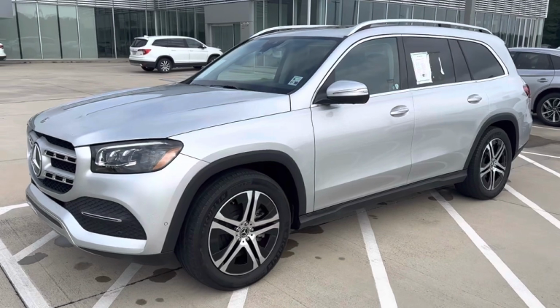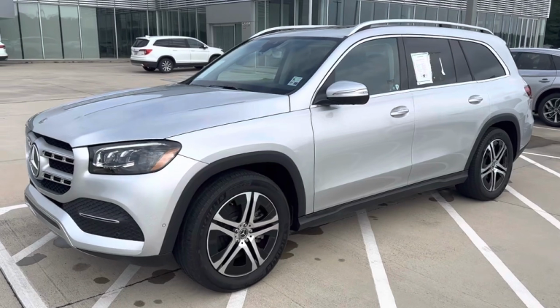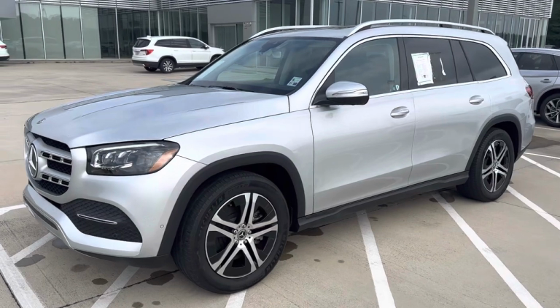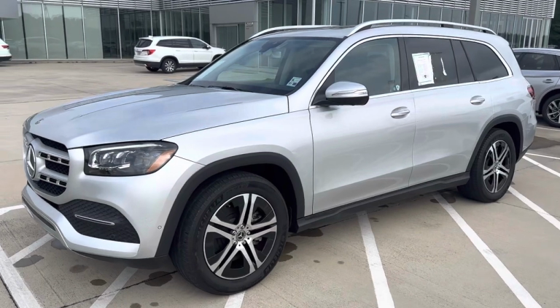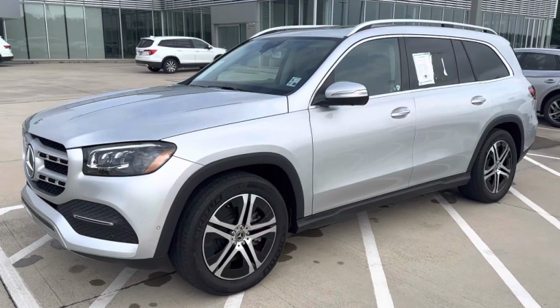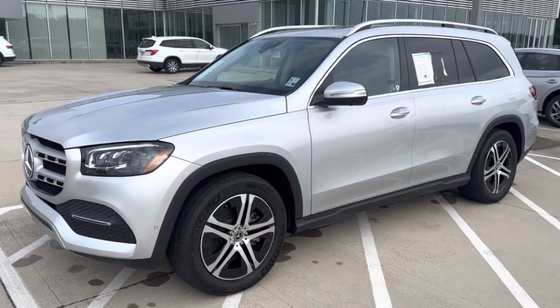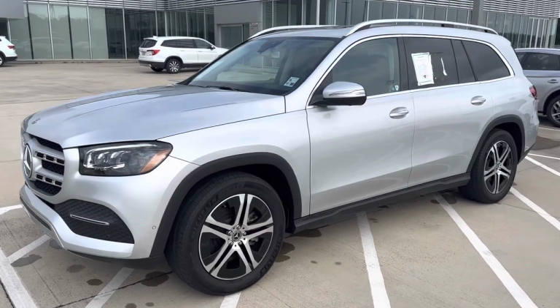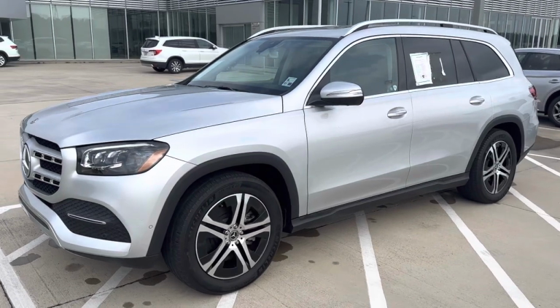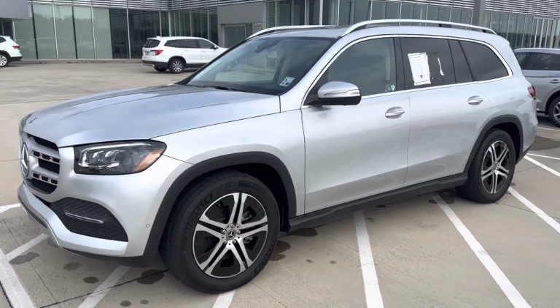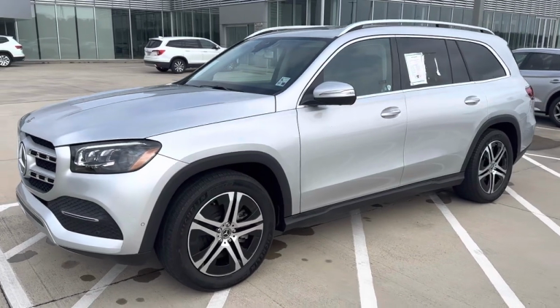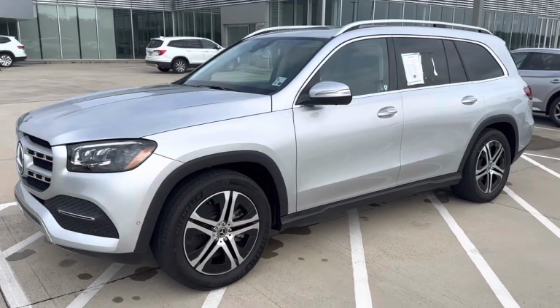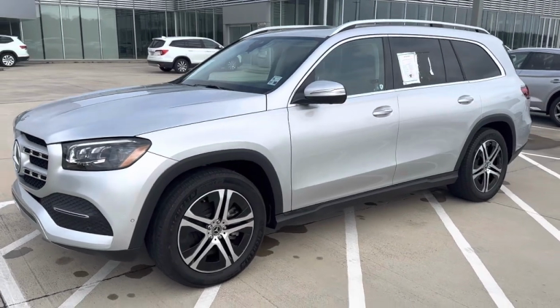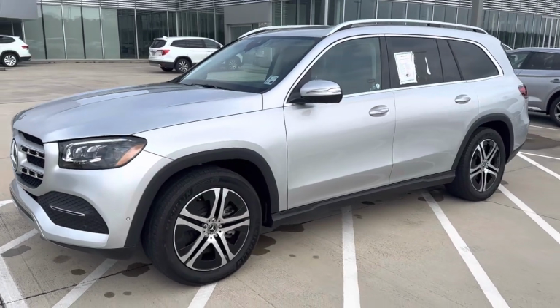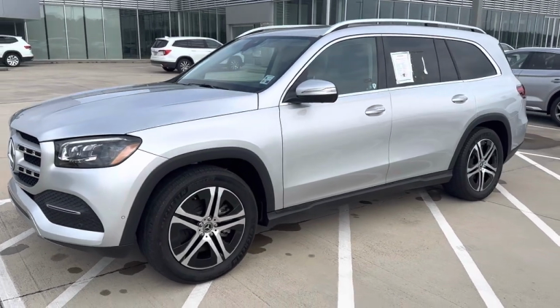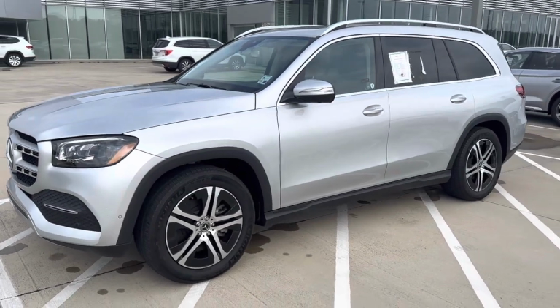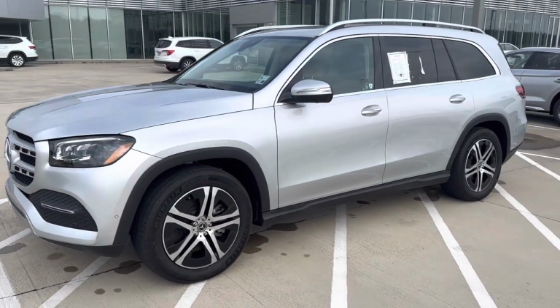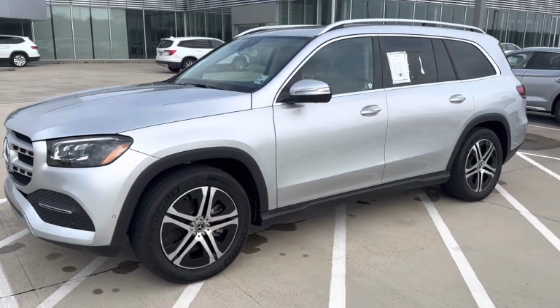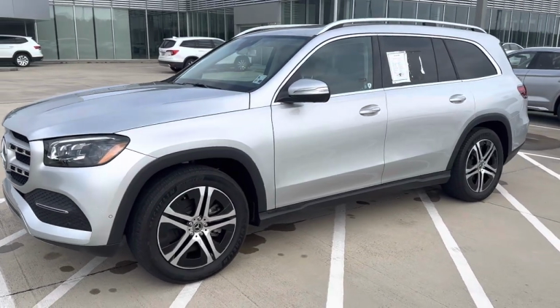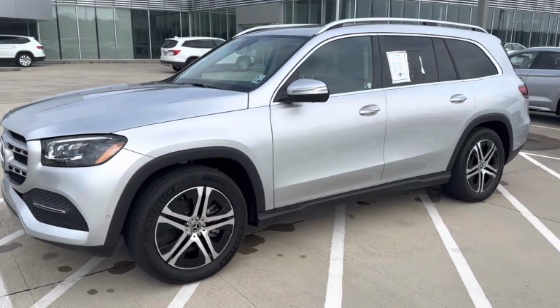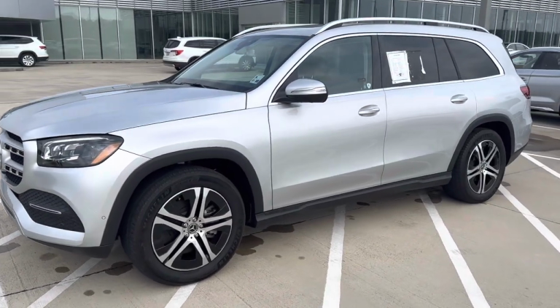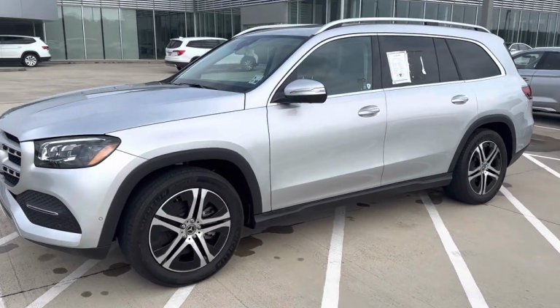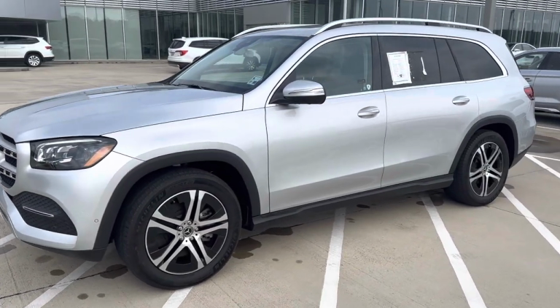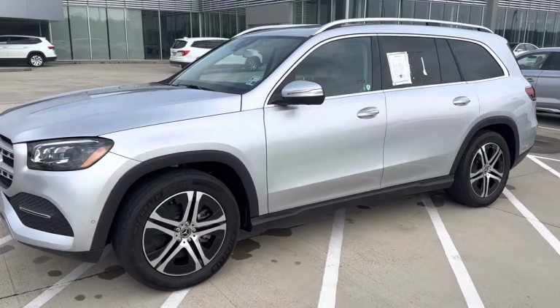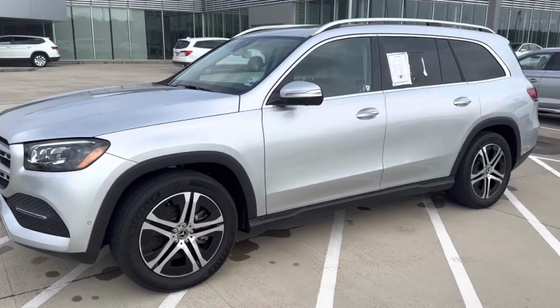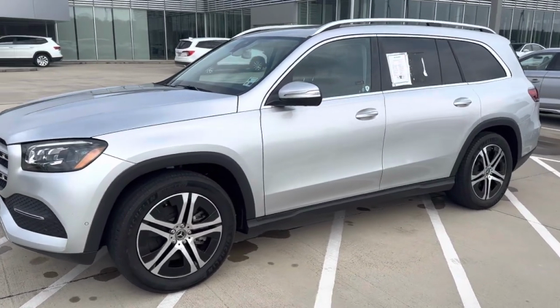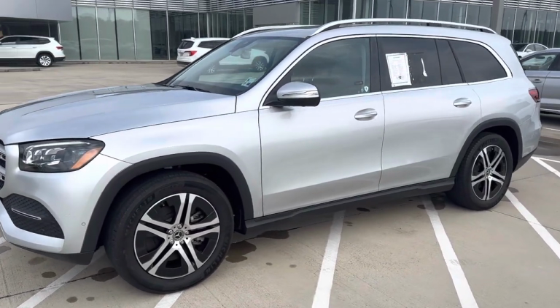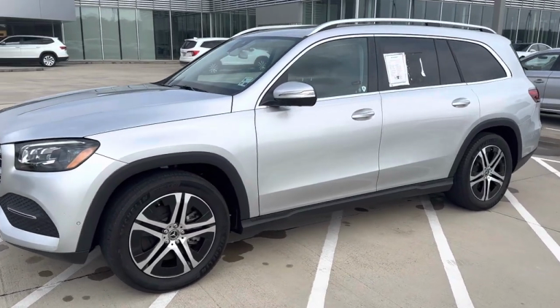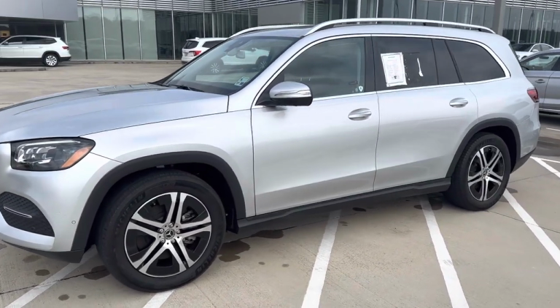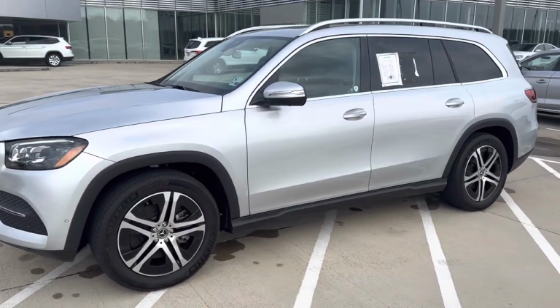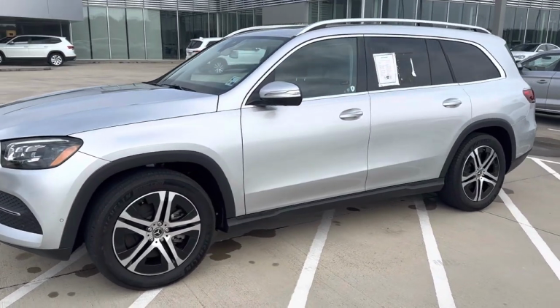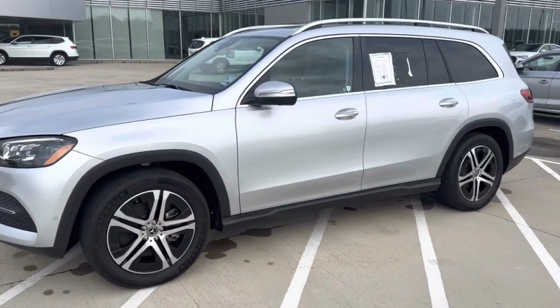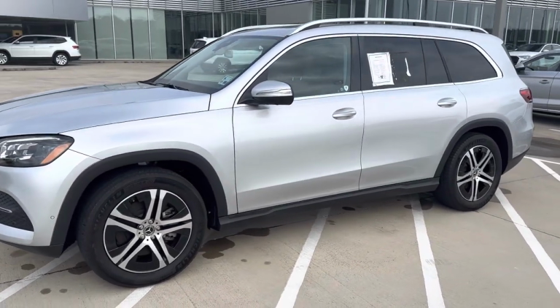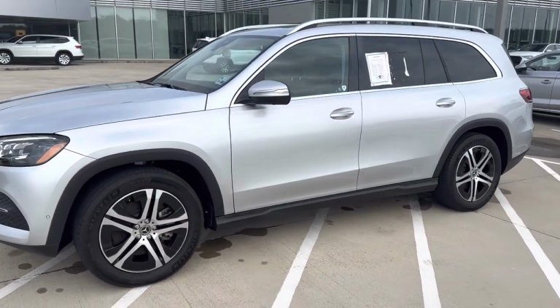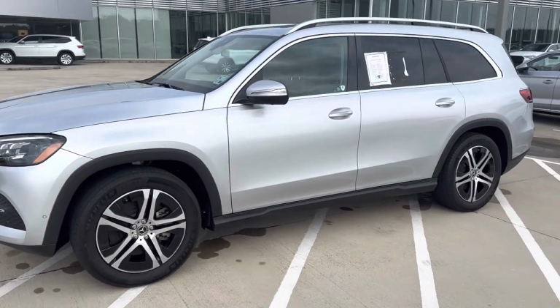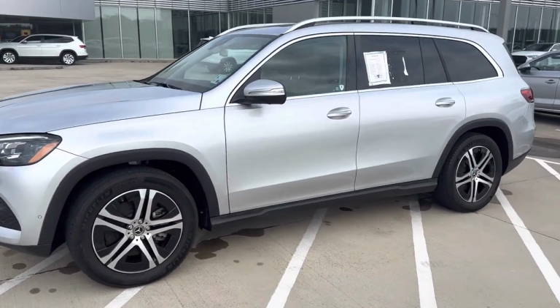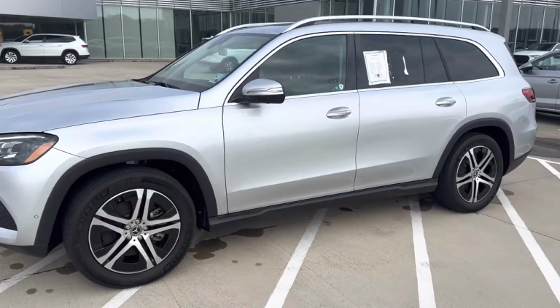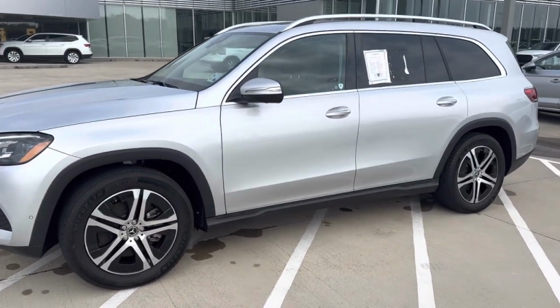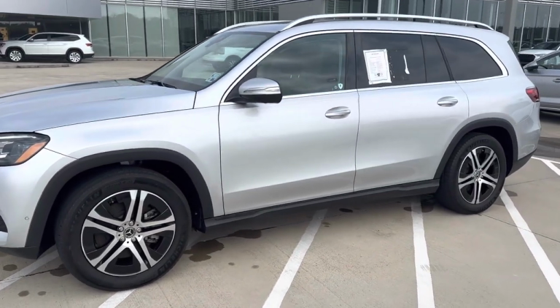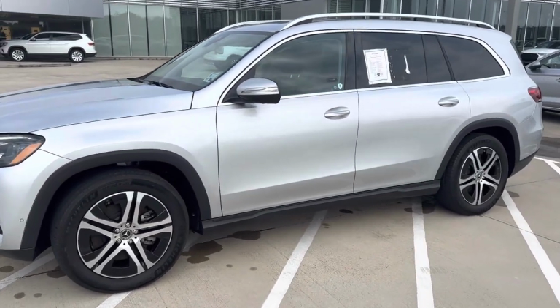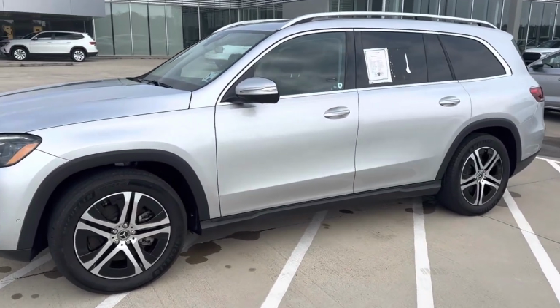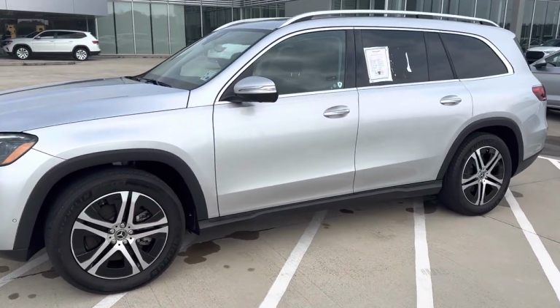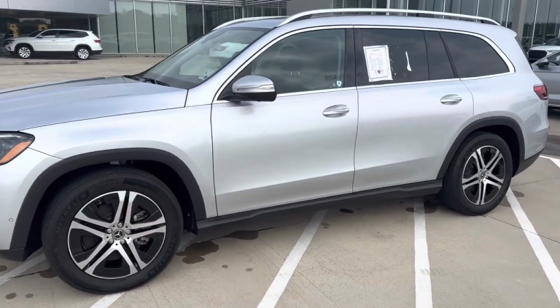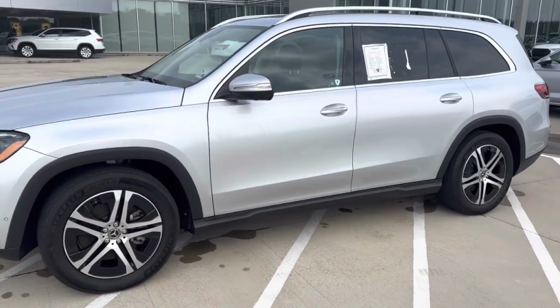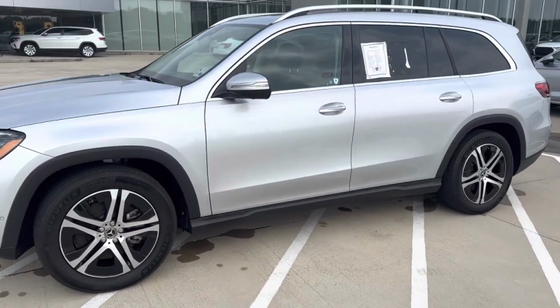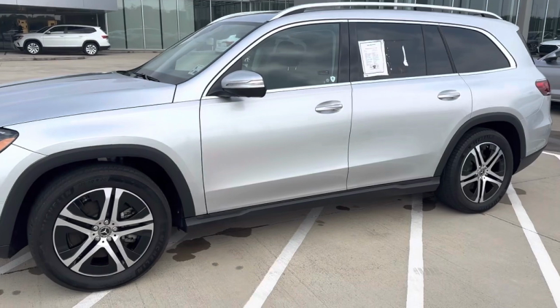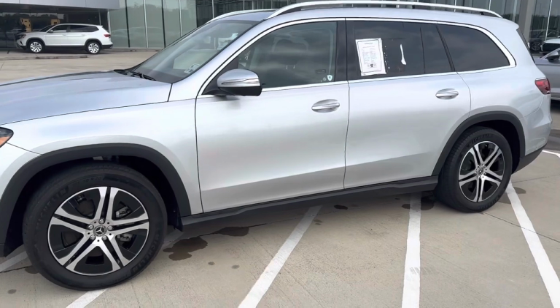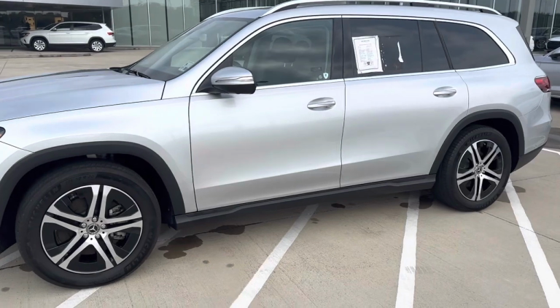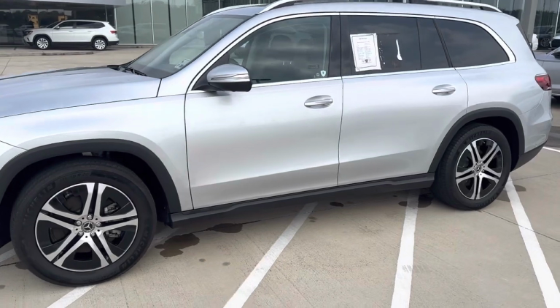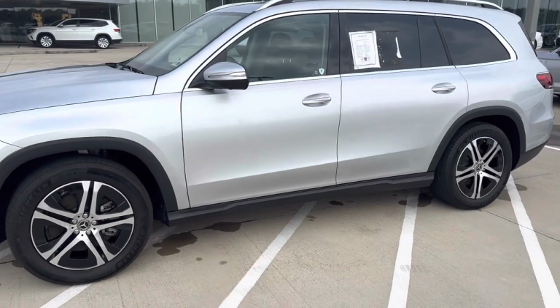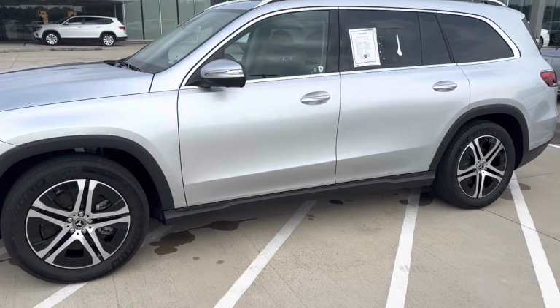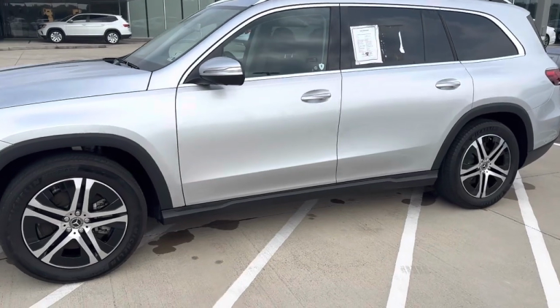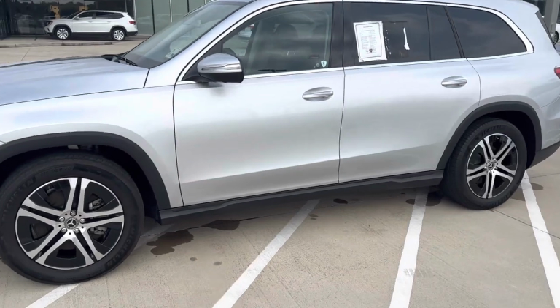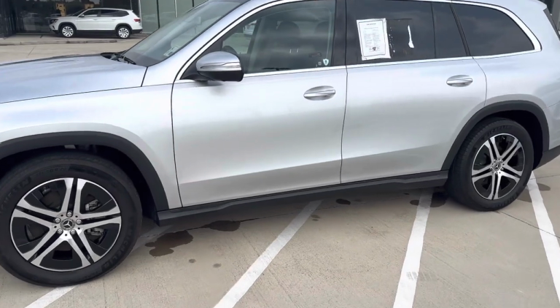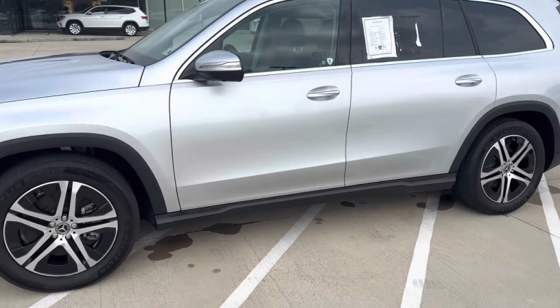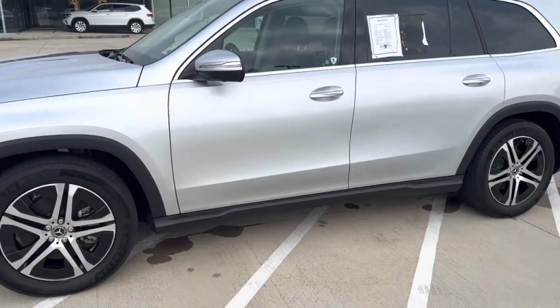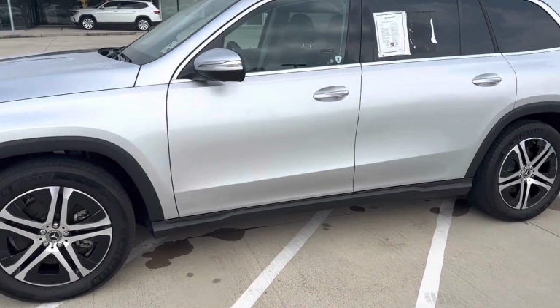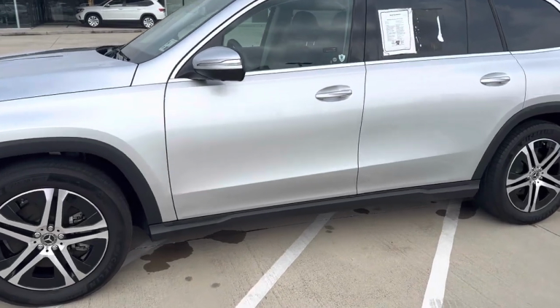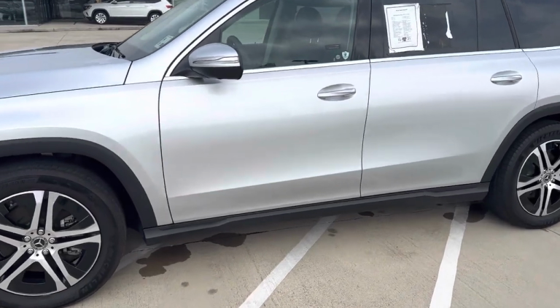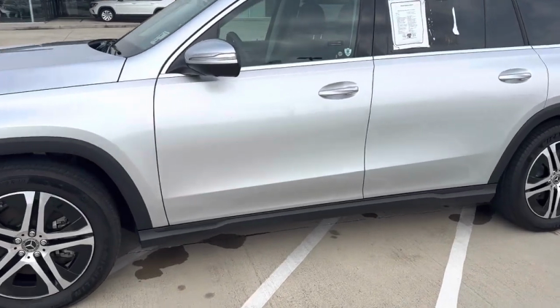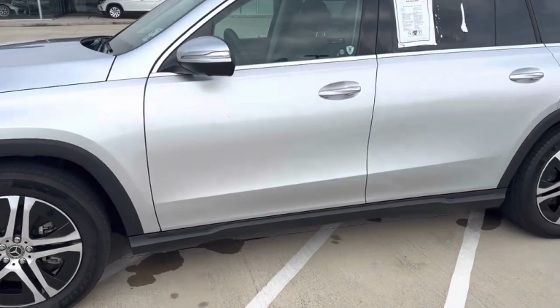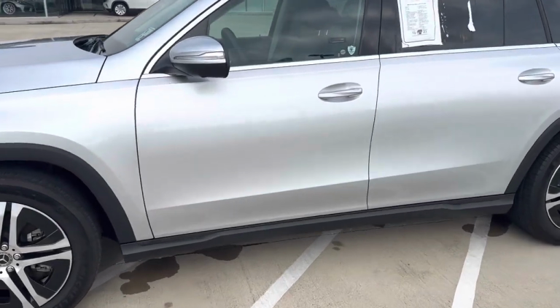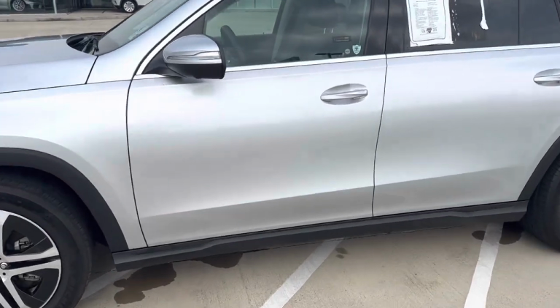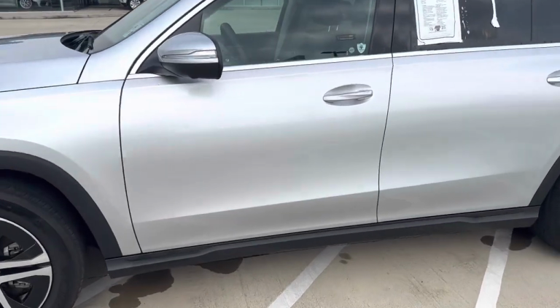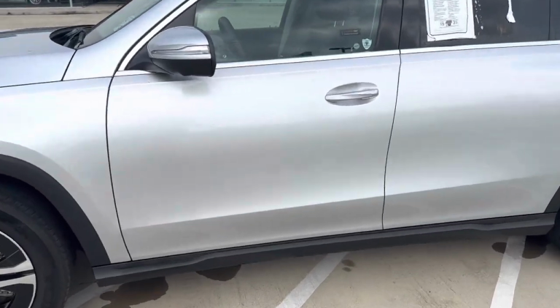This is a keyless entry with push button start. We also have adaptive air suspension.